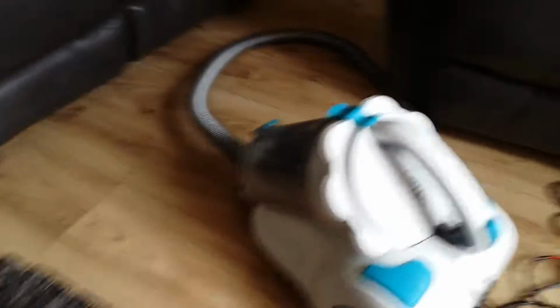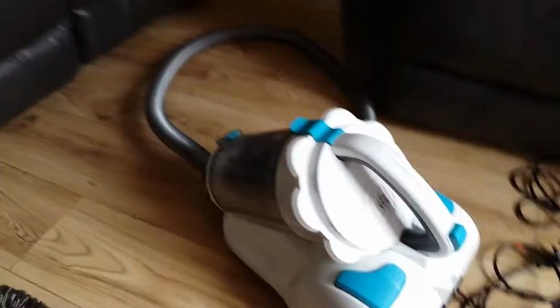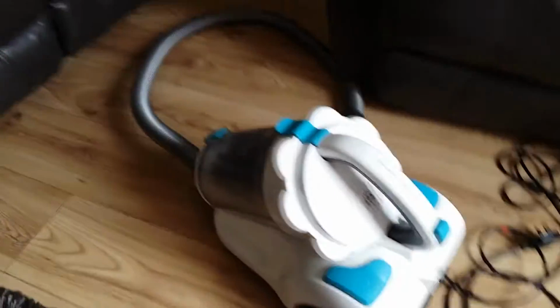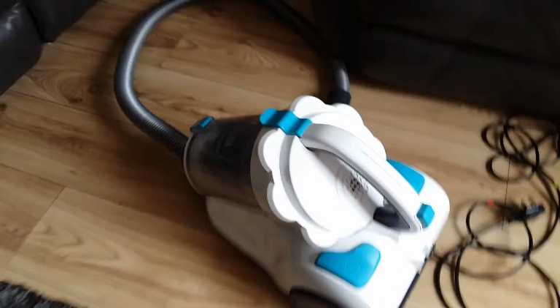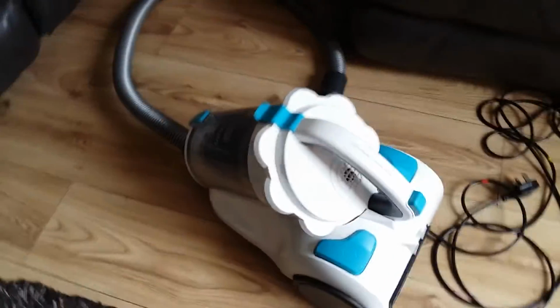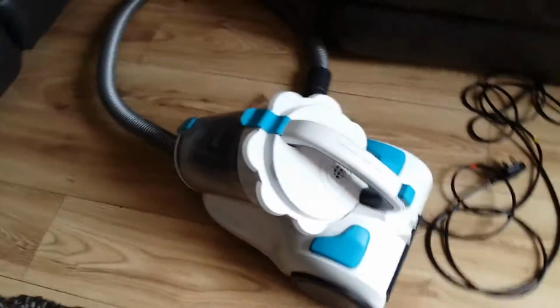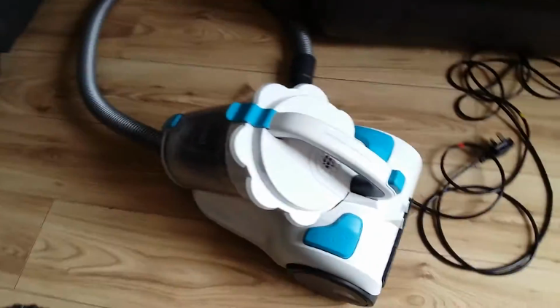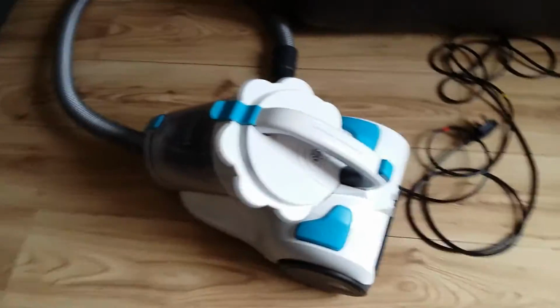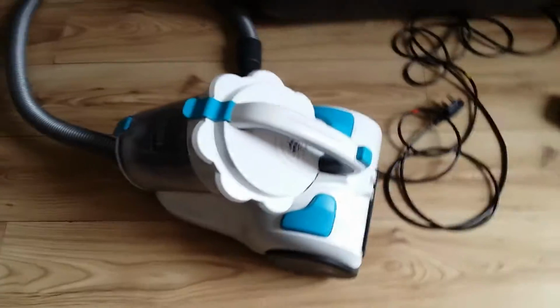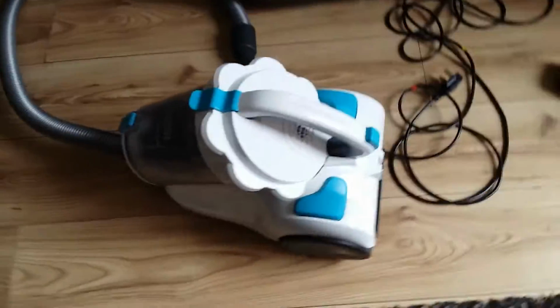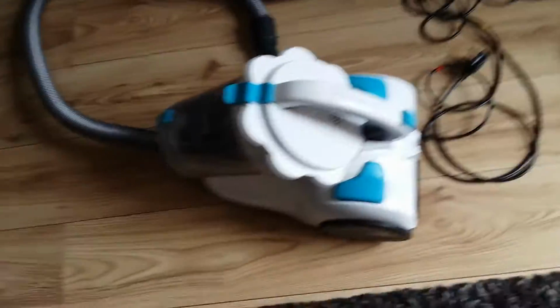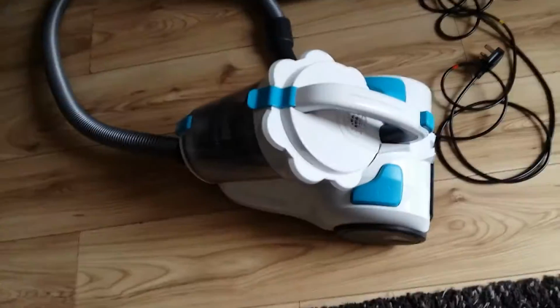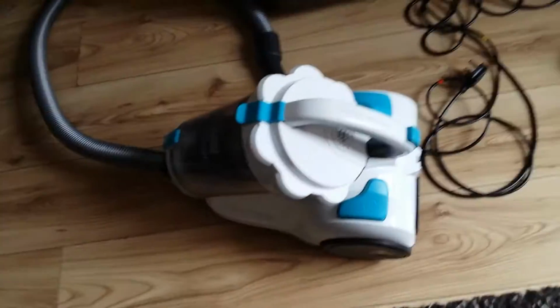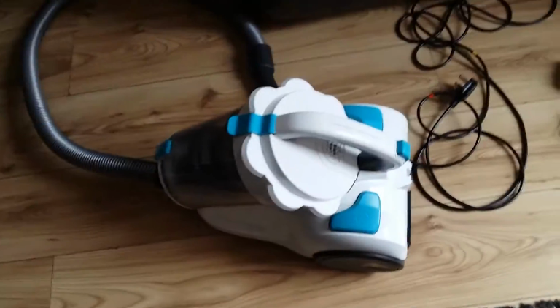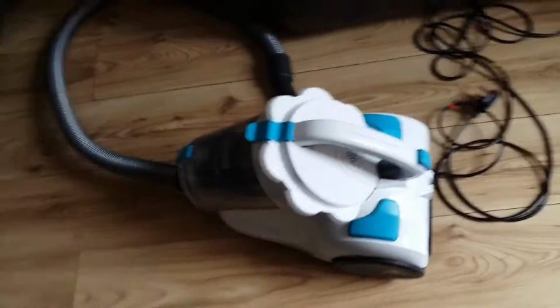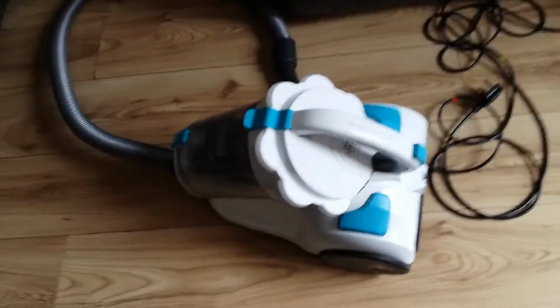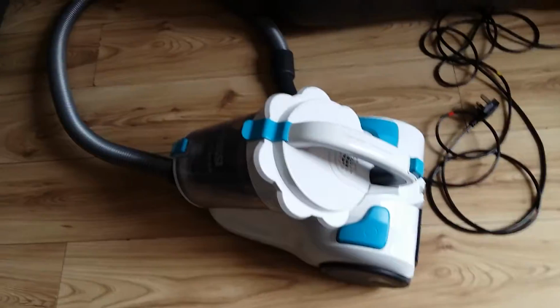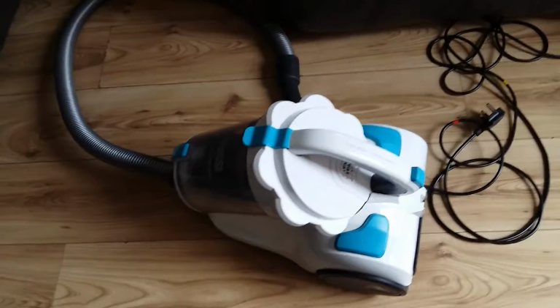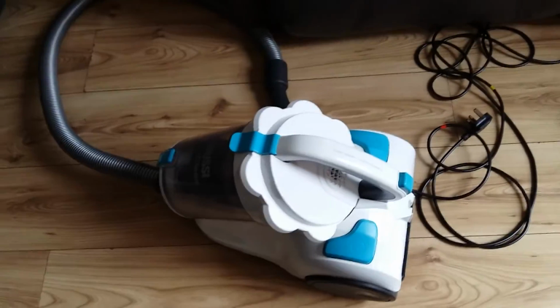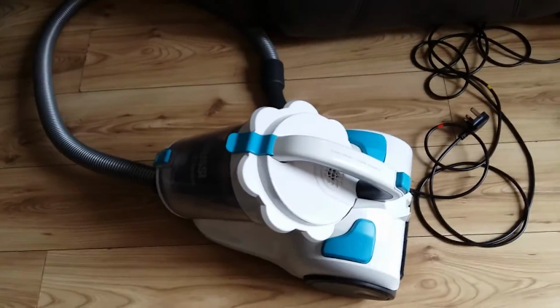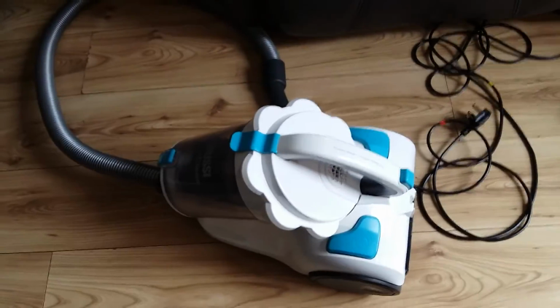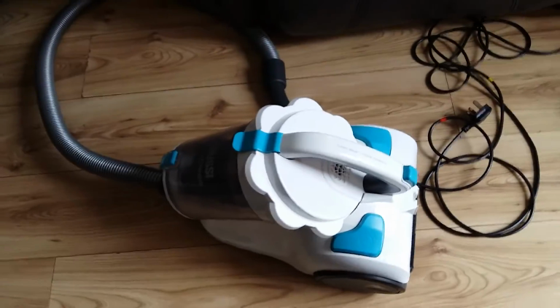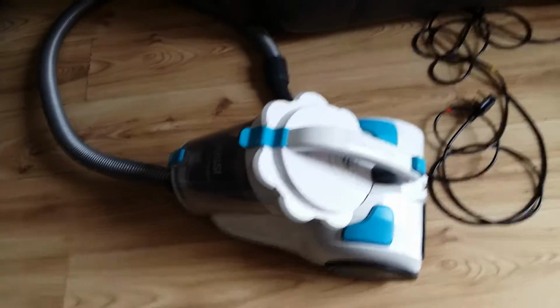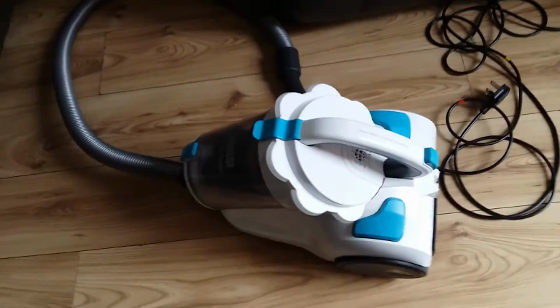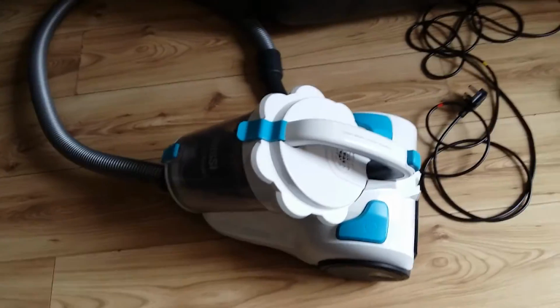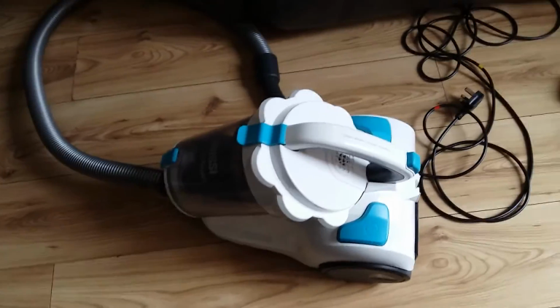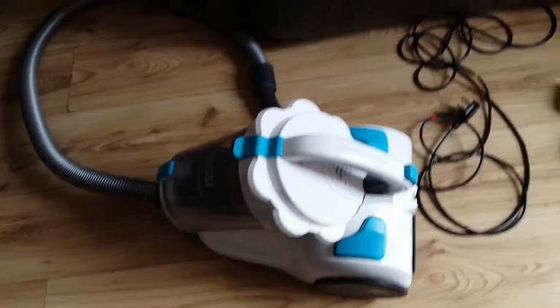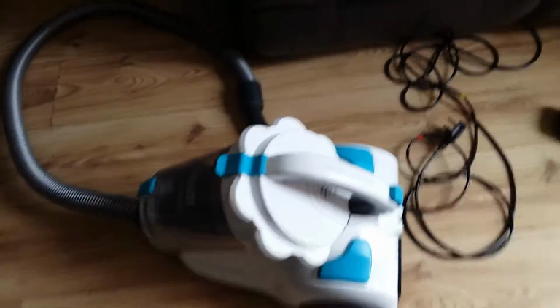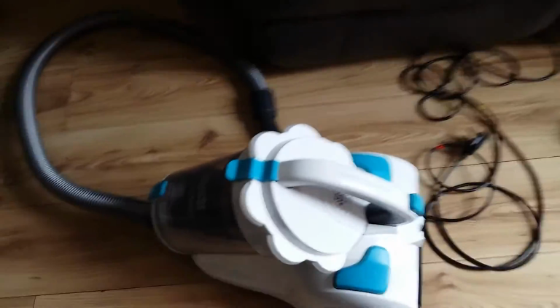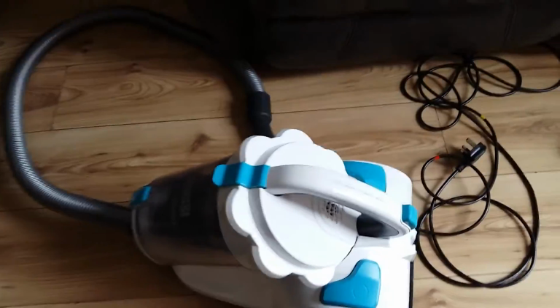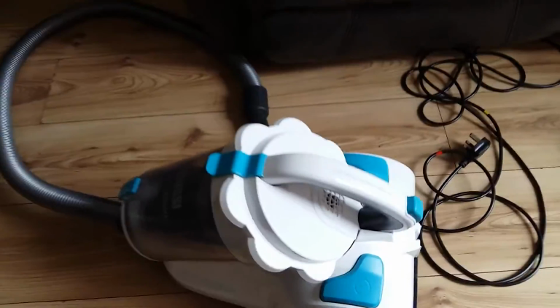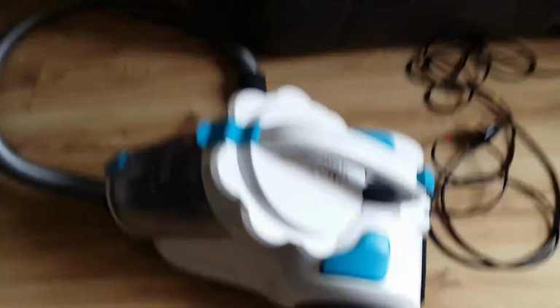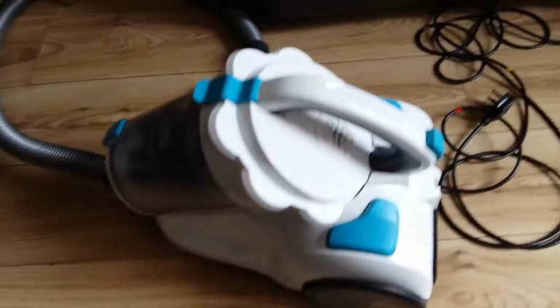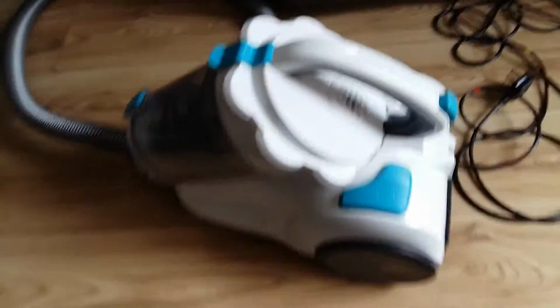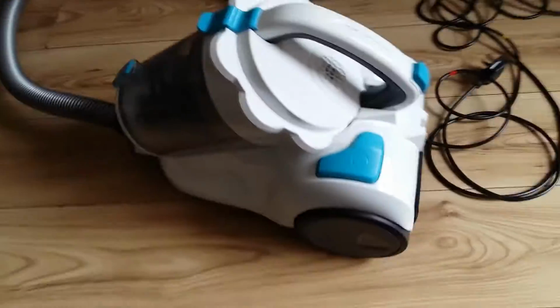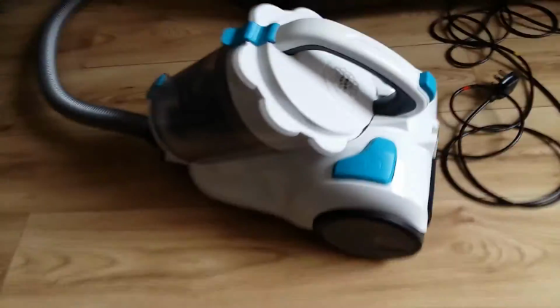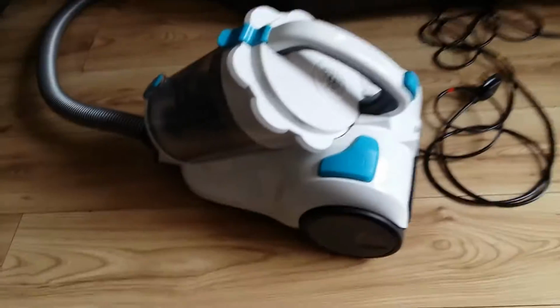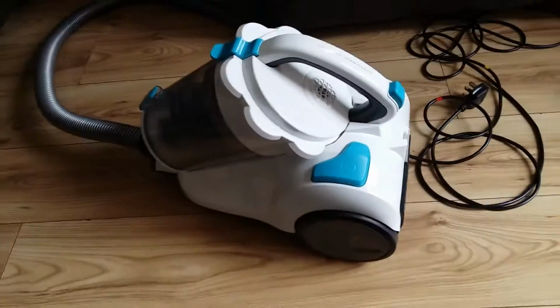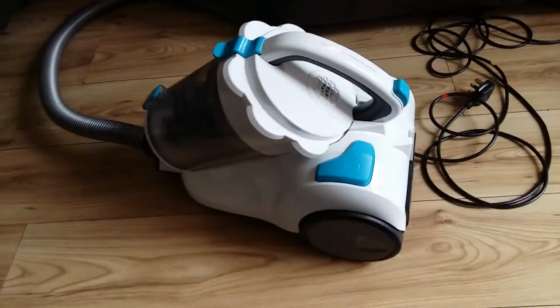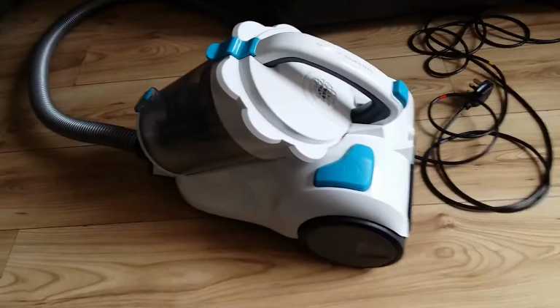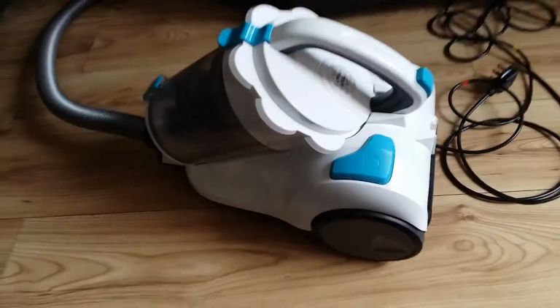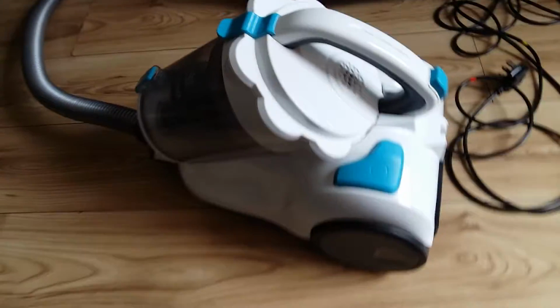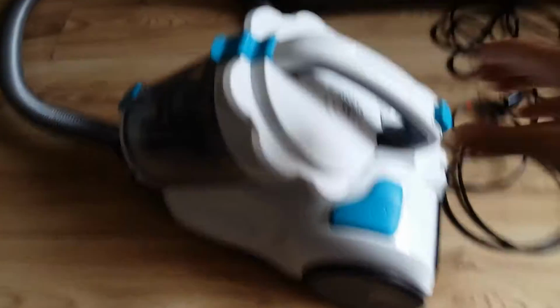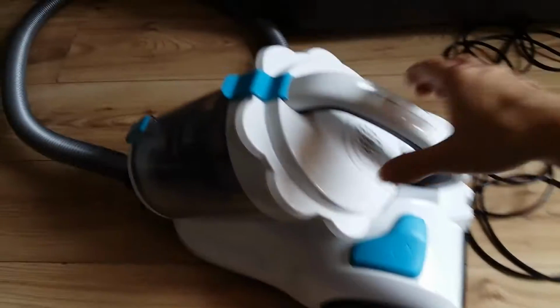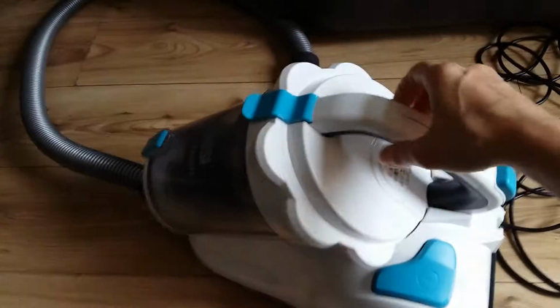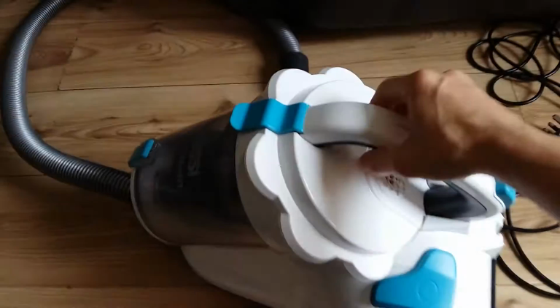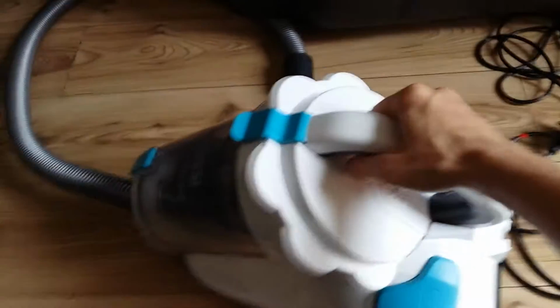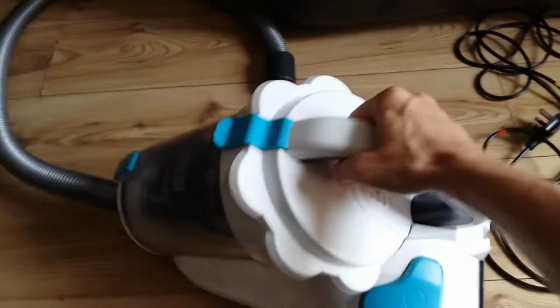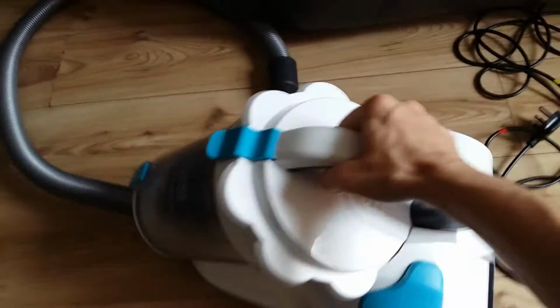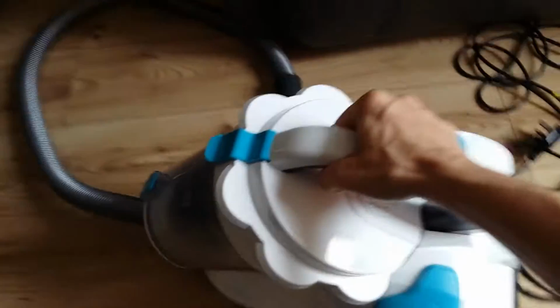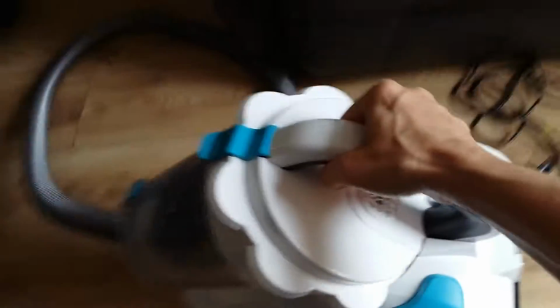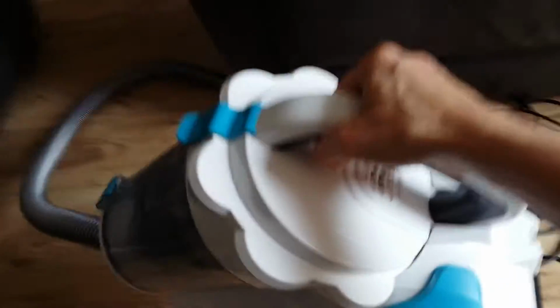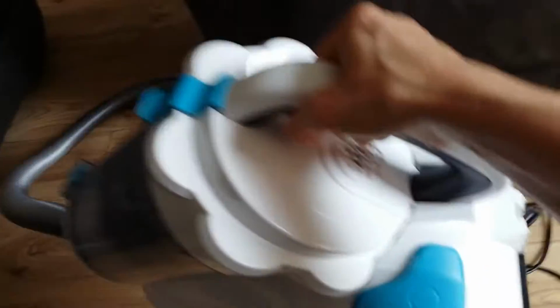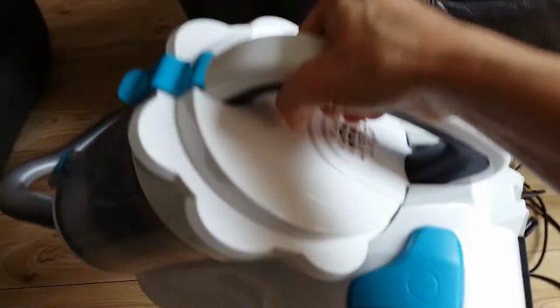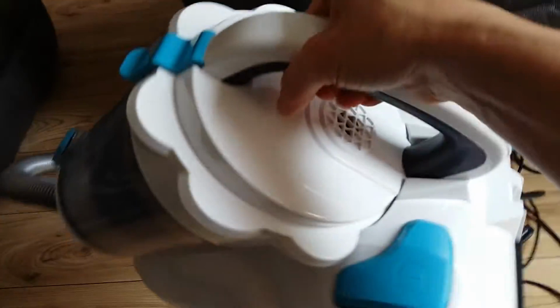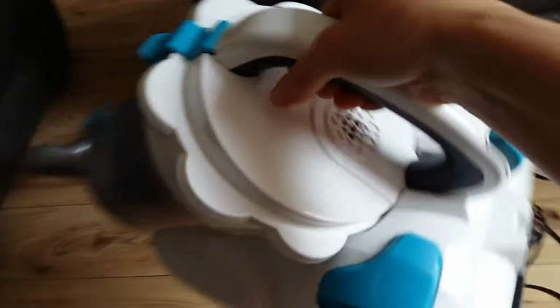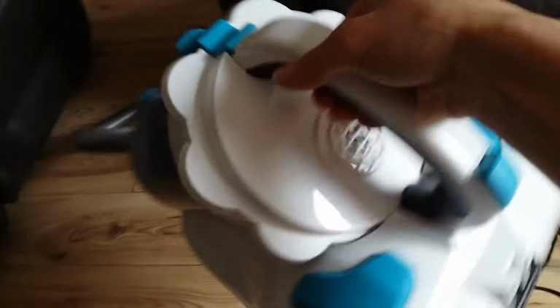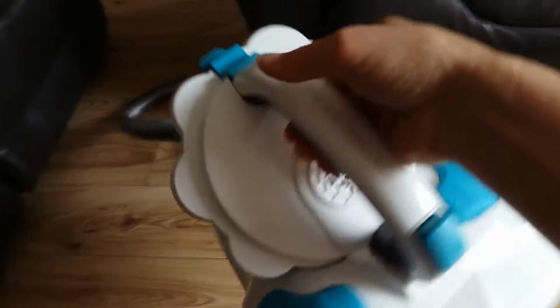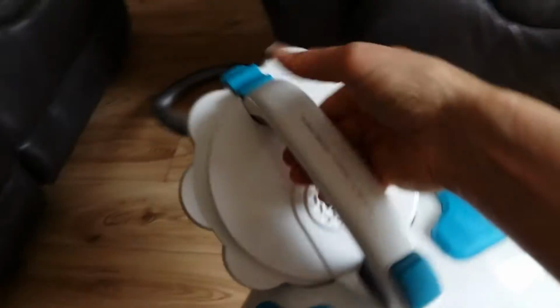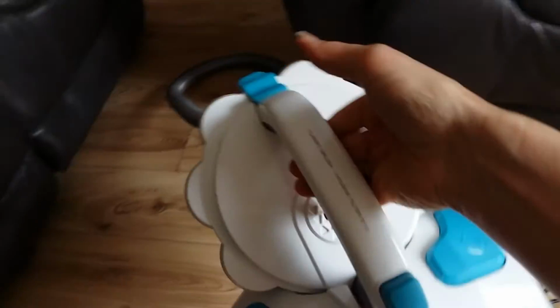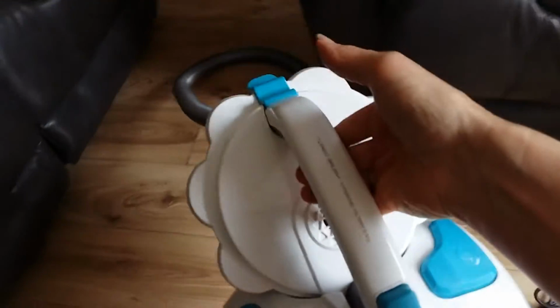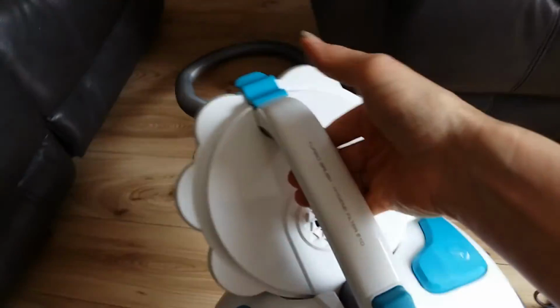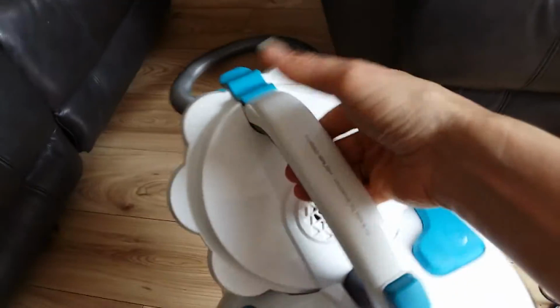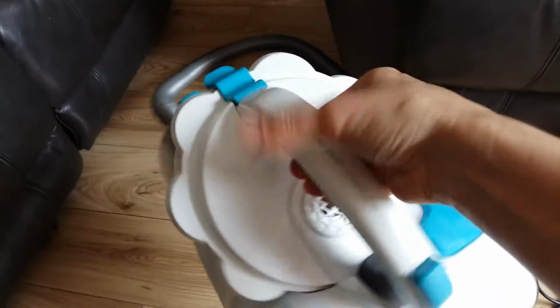Here is the vacuum cleaner itself. As you can see it's very small and compact and also very lightweight.